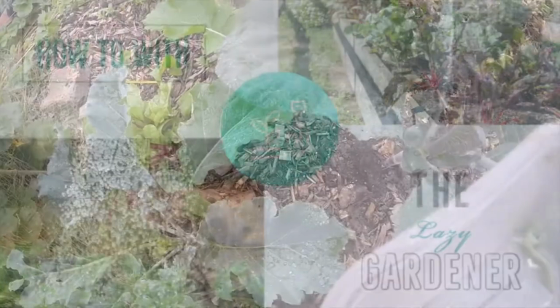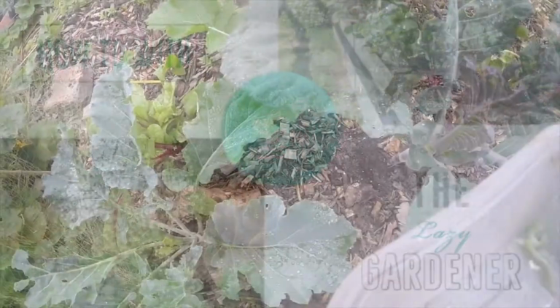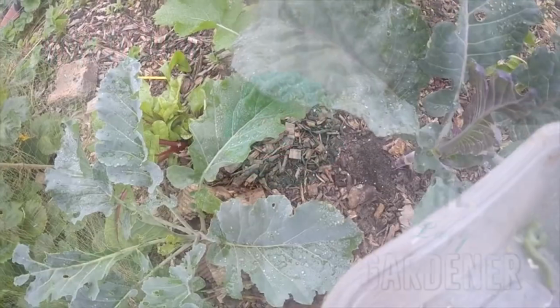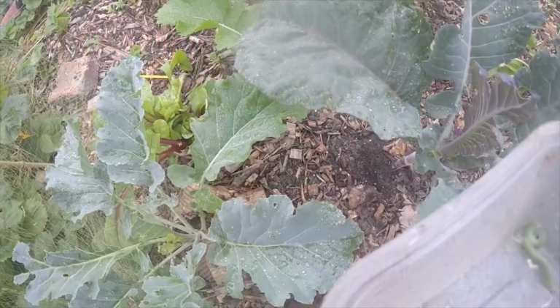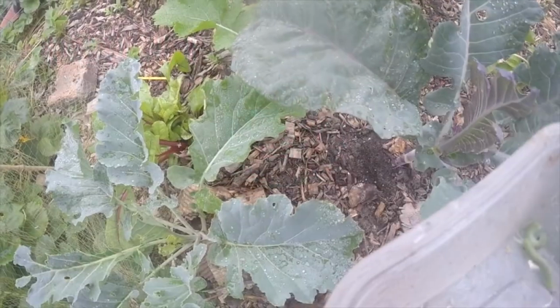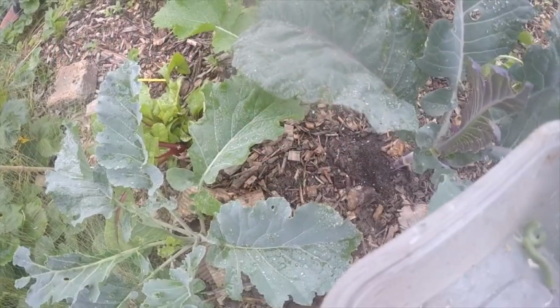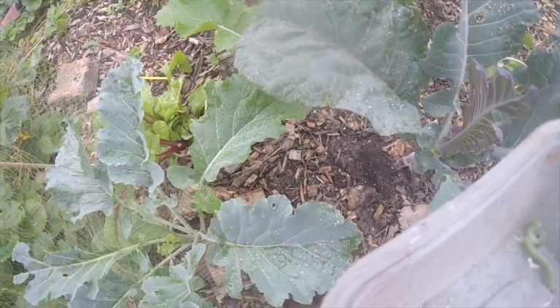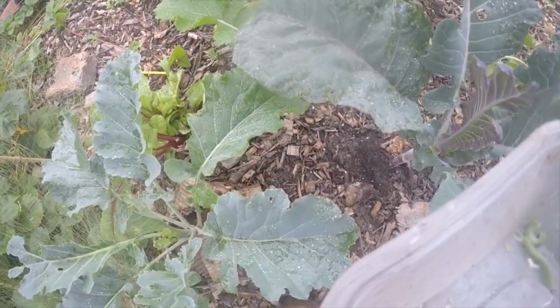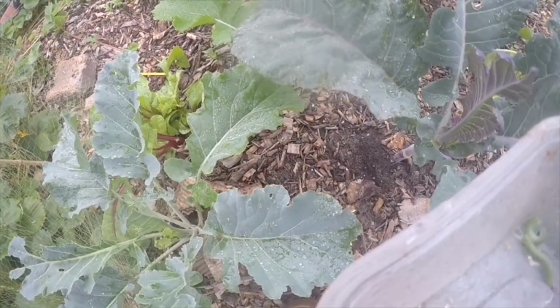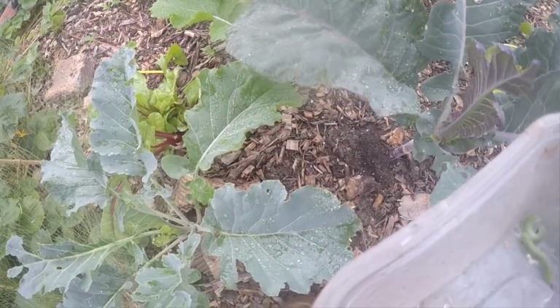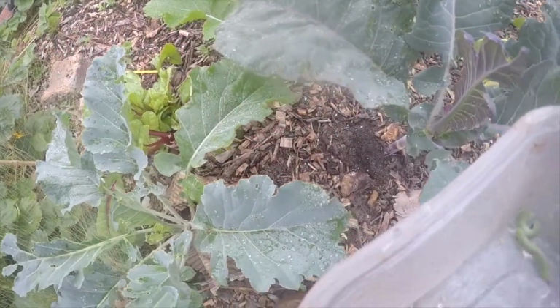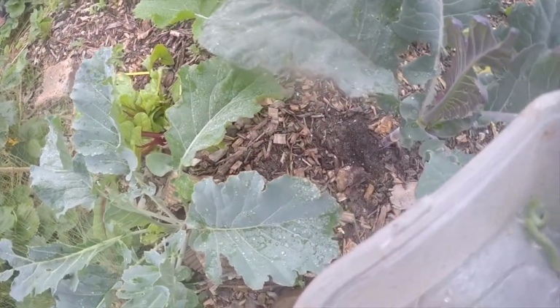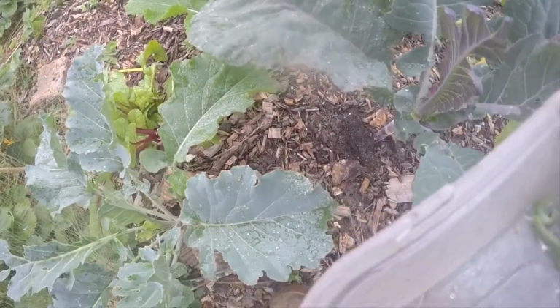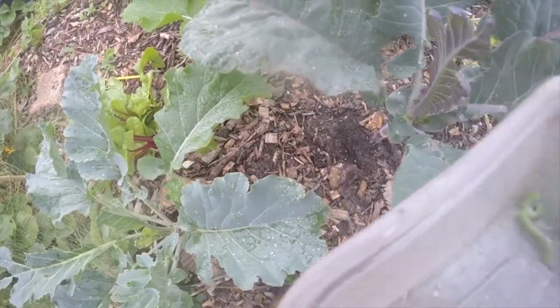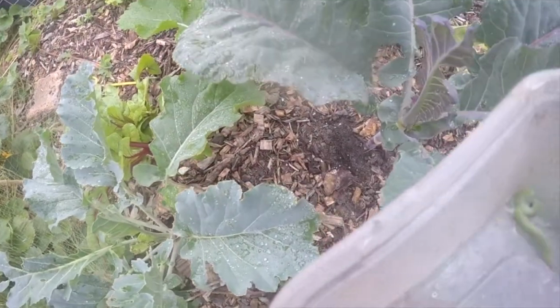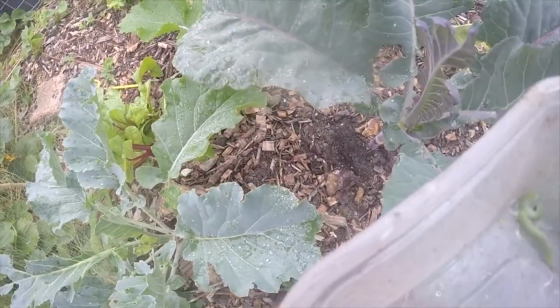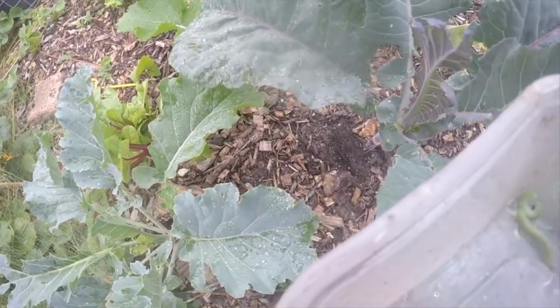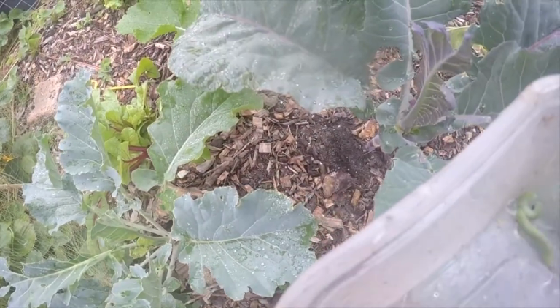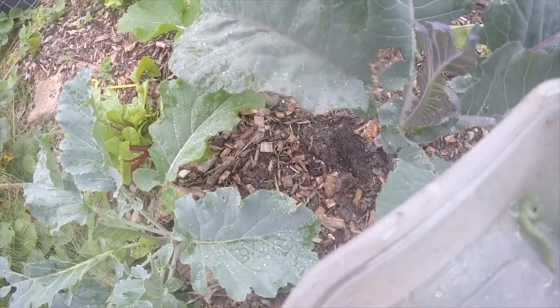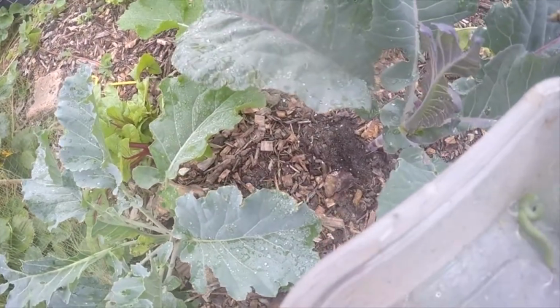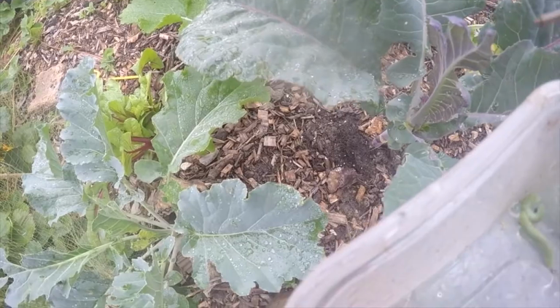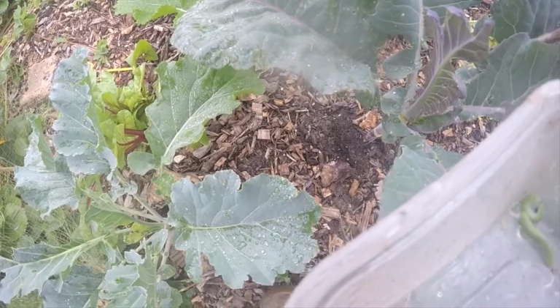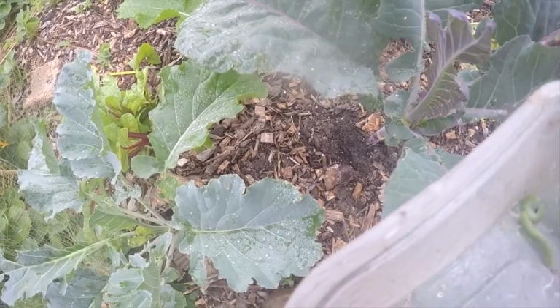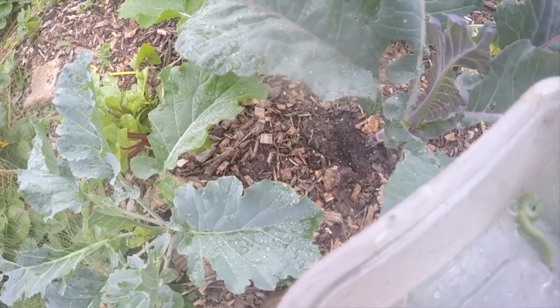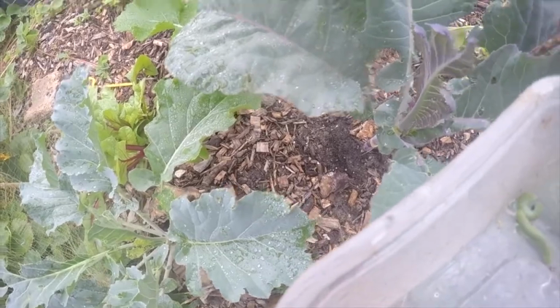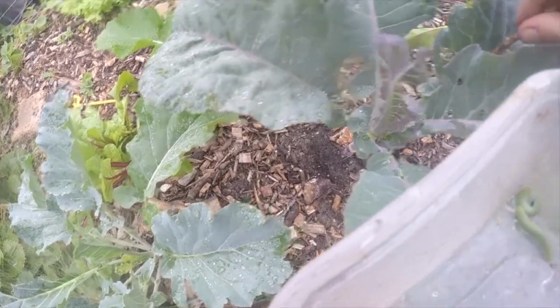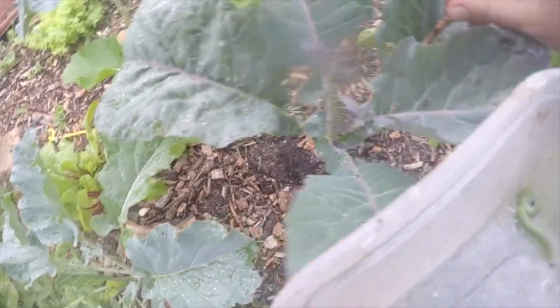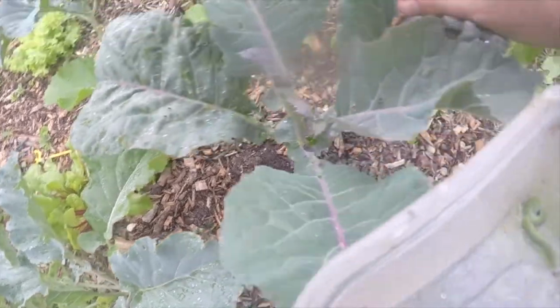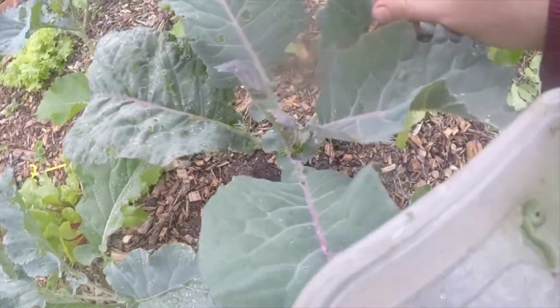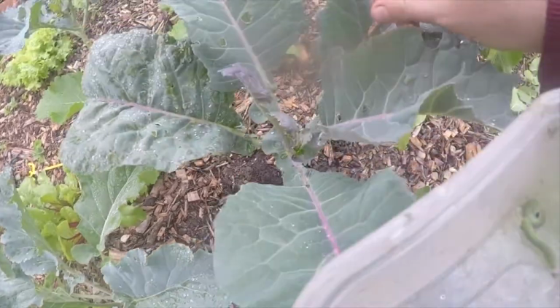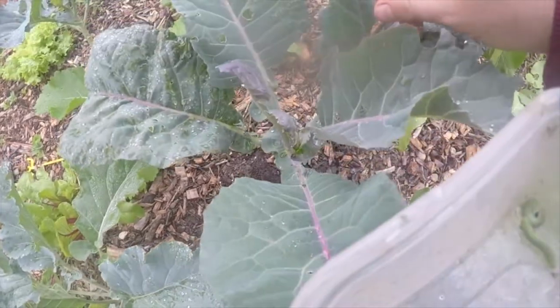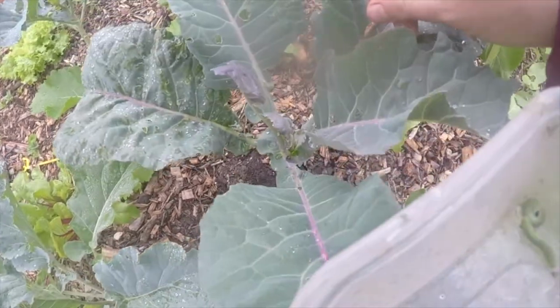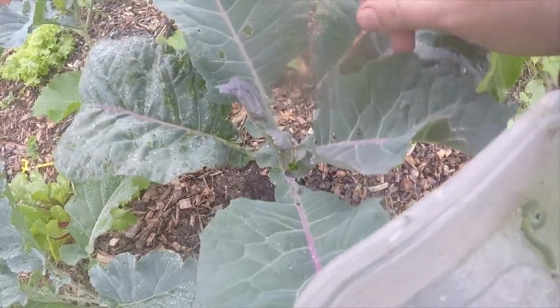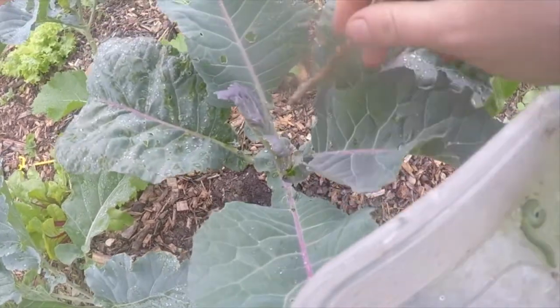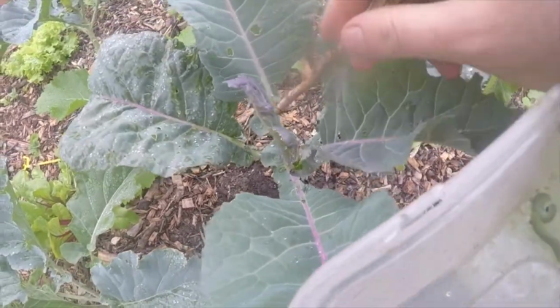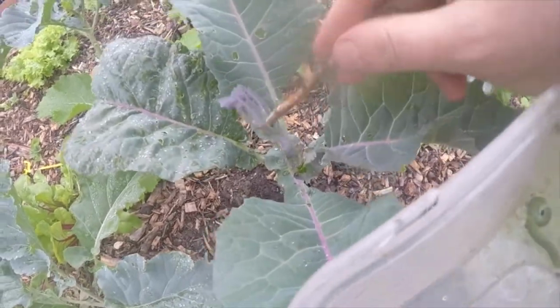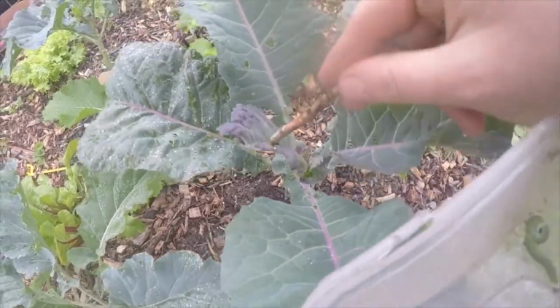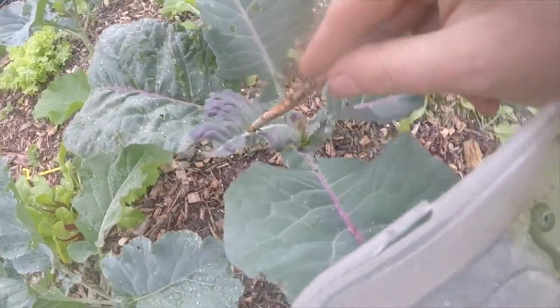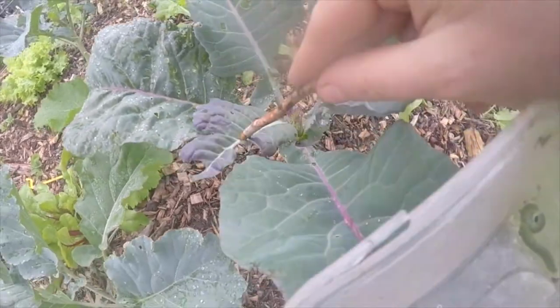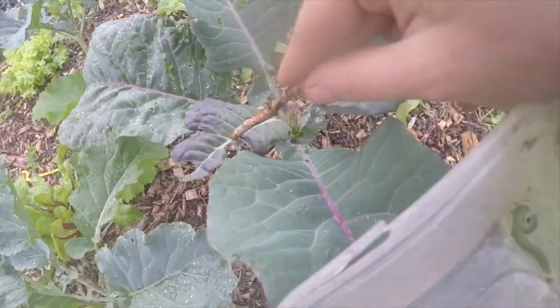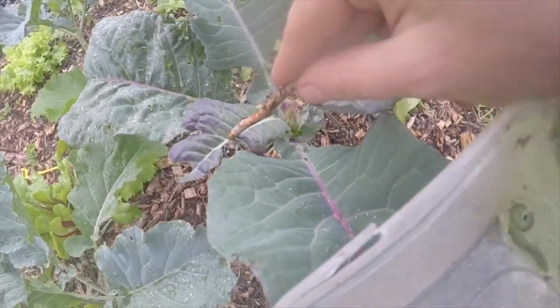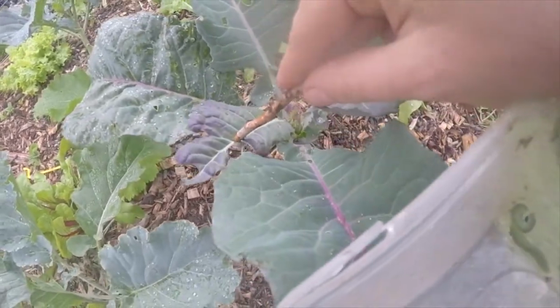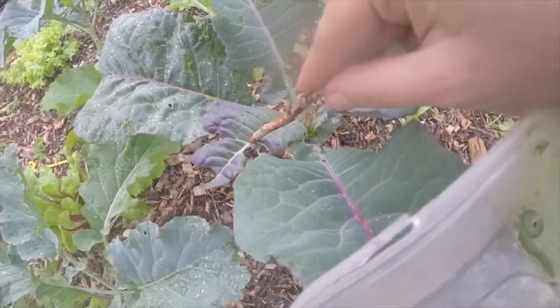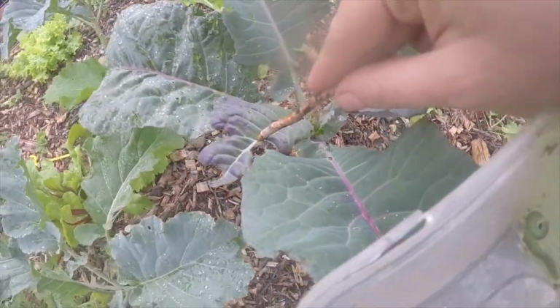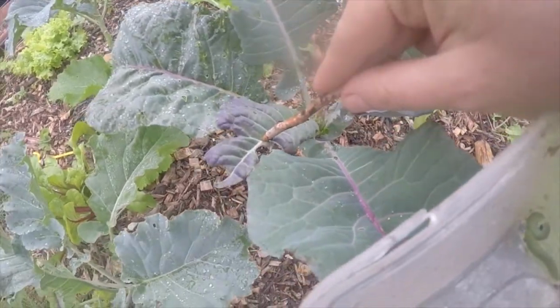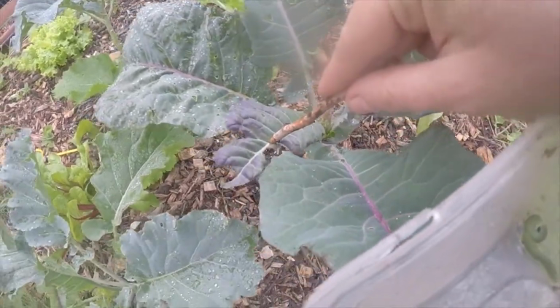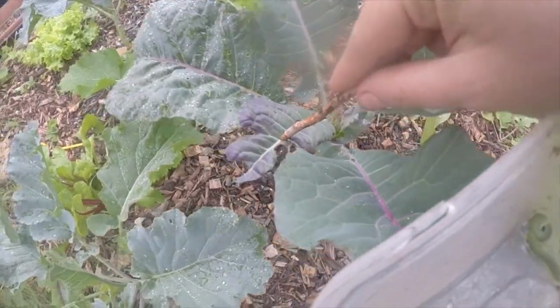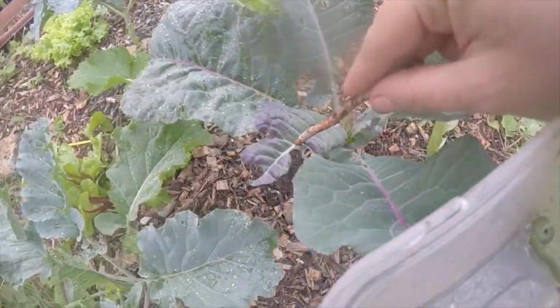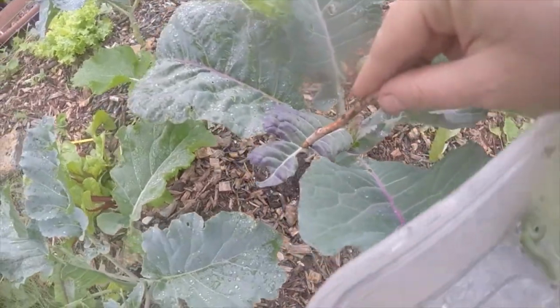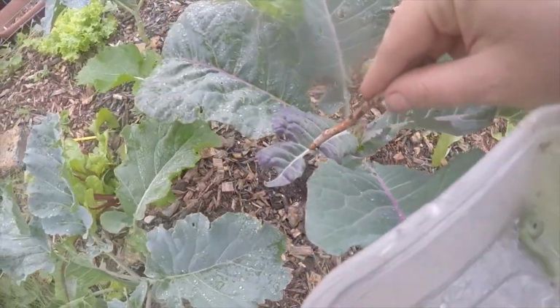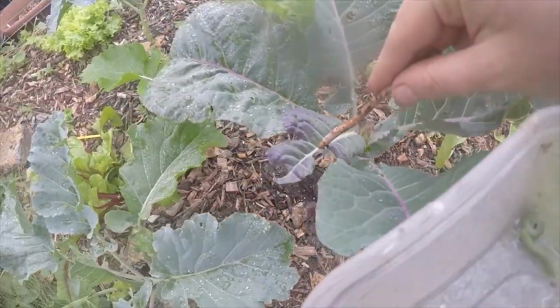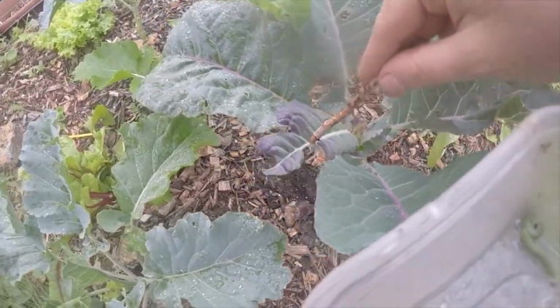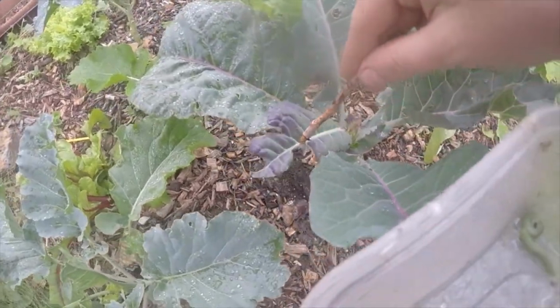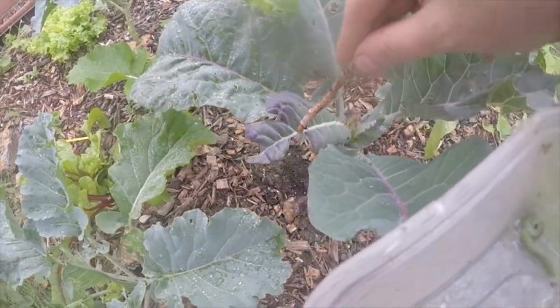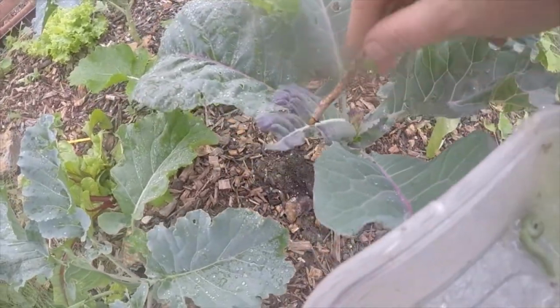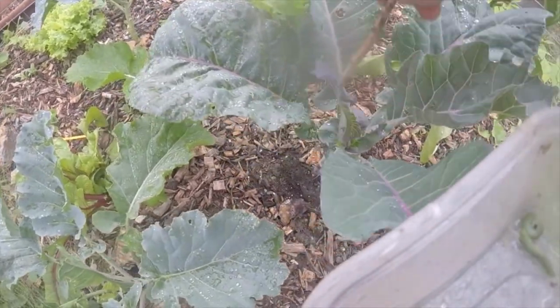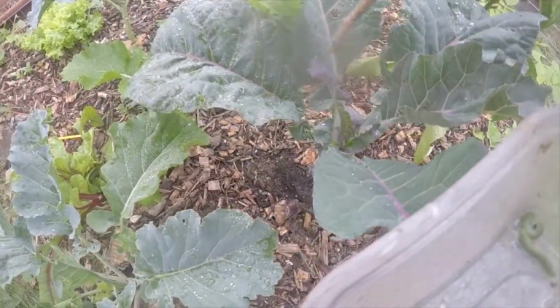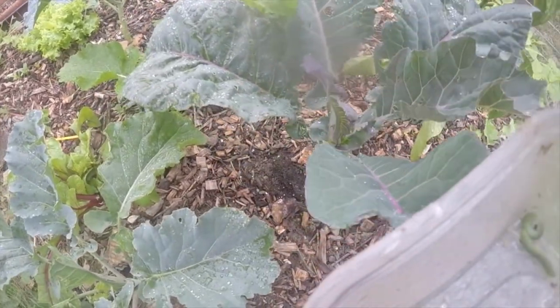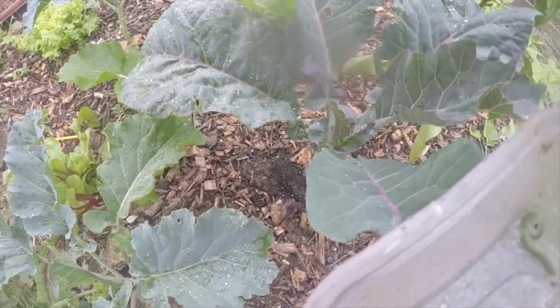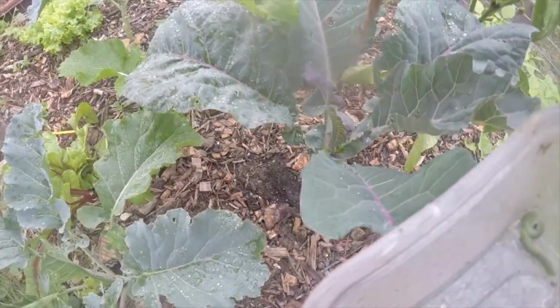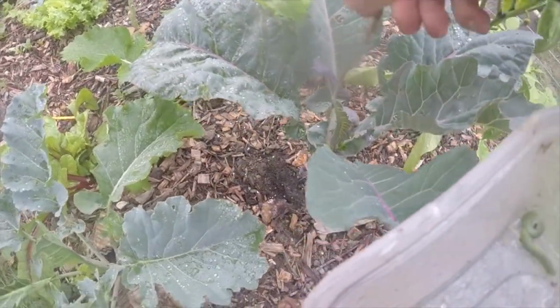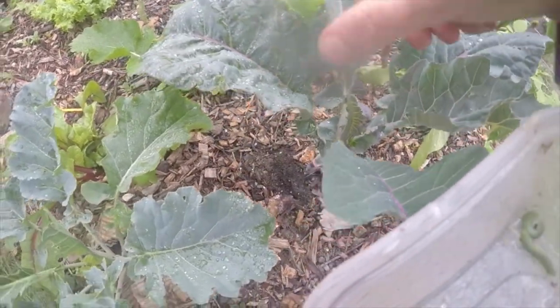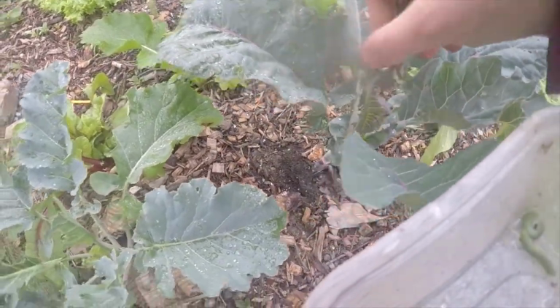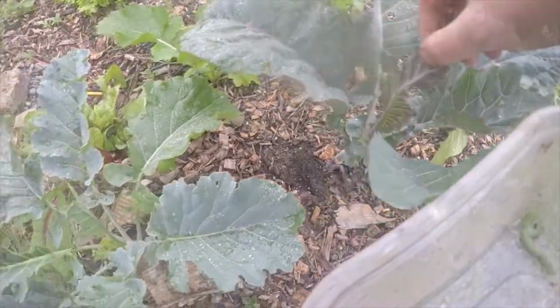Here I'm beginning my caterpillar hunt. I'm looking at the front and the back of each leaf of my brassica plants.